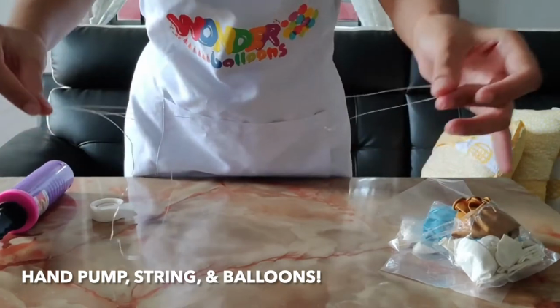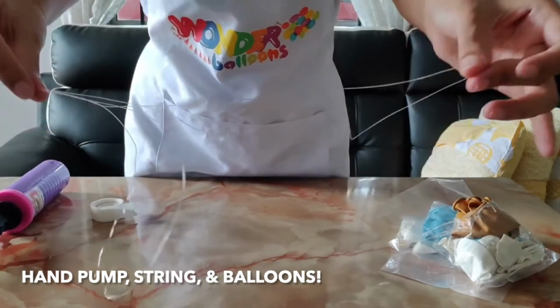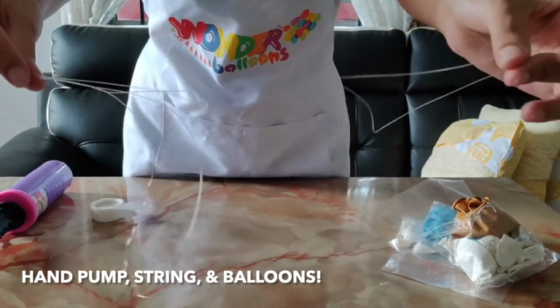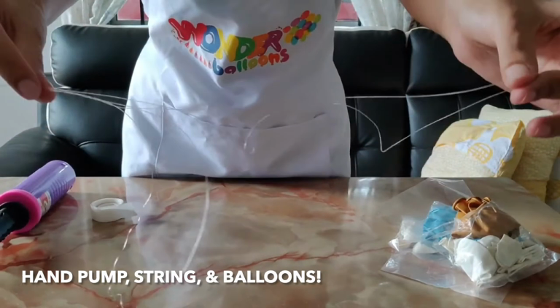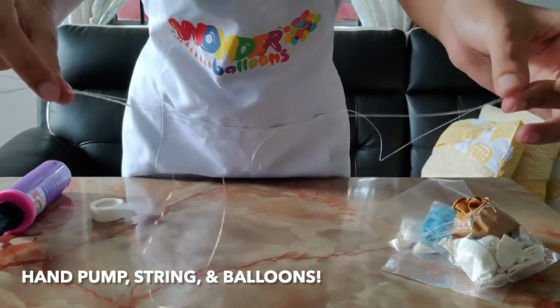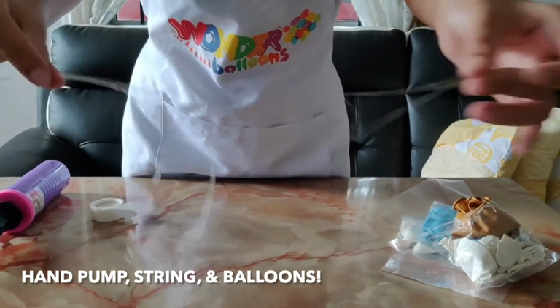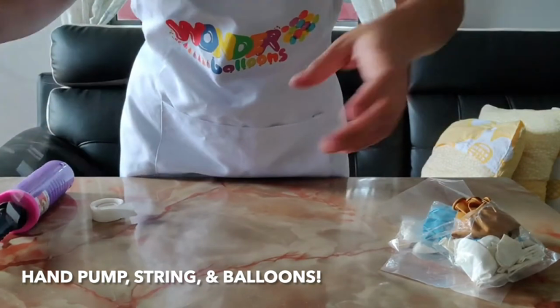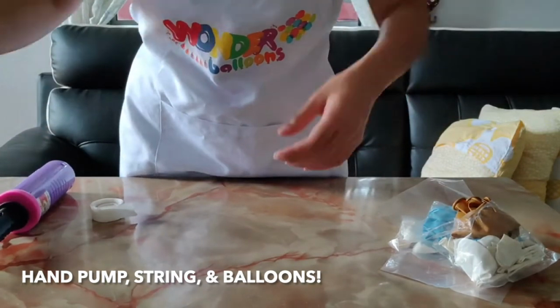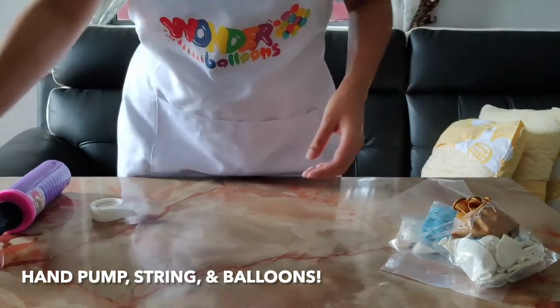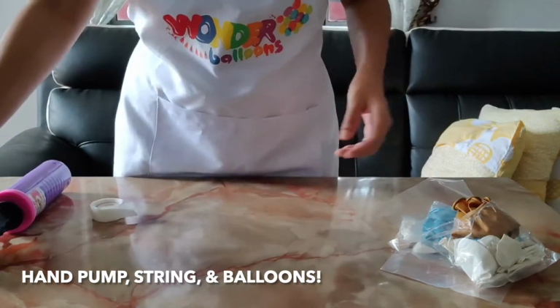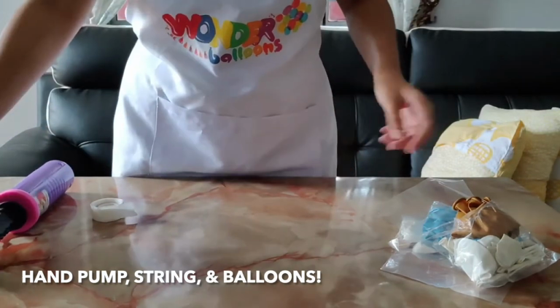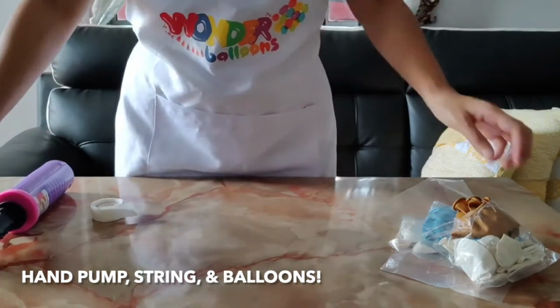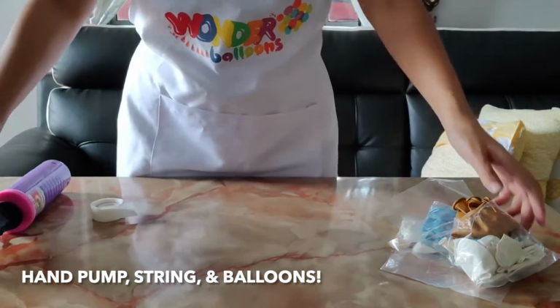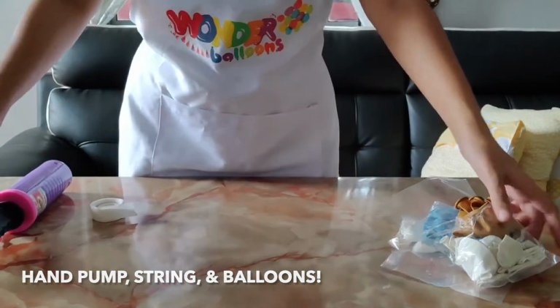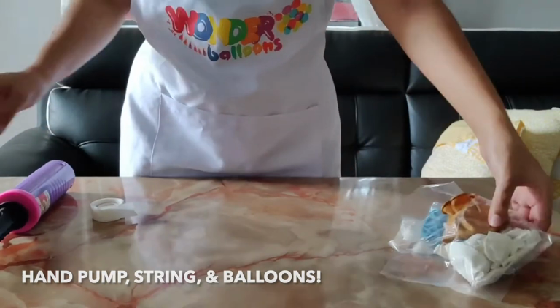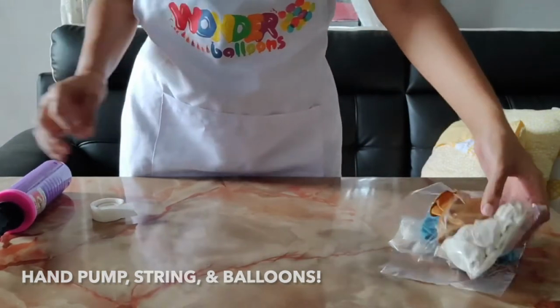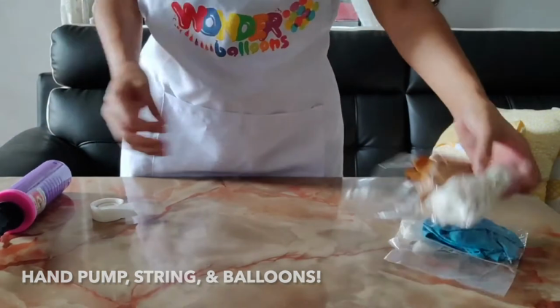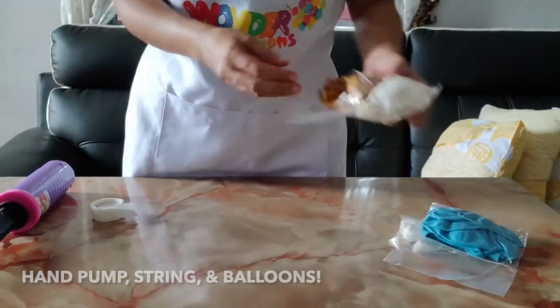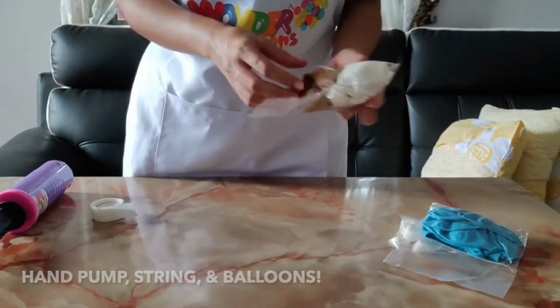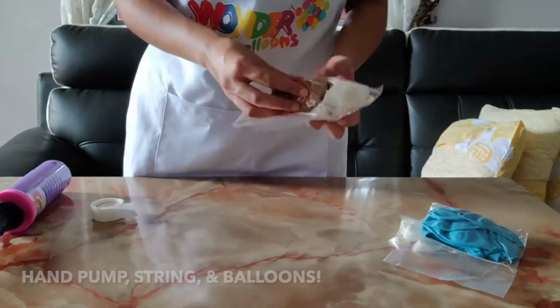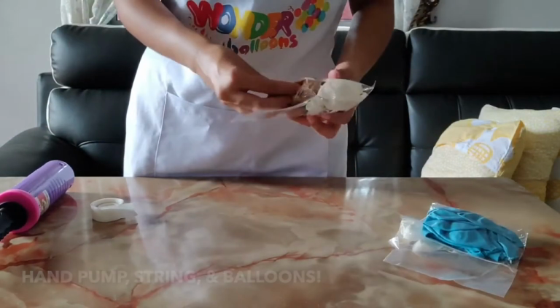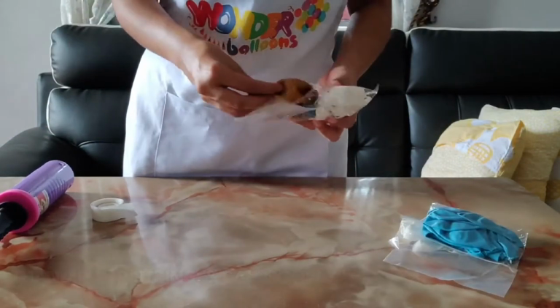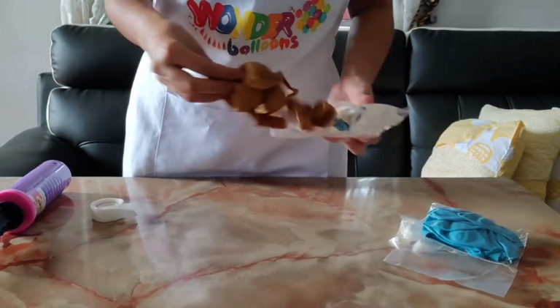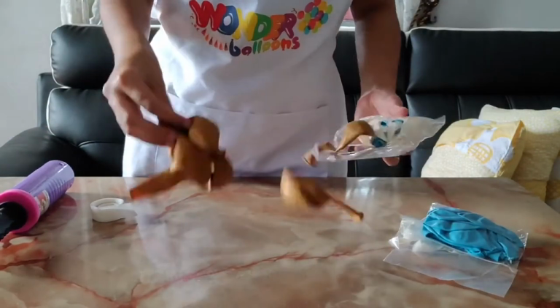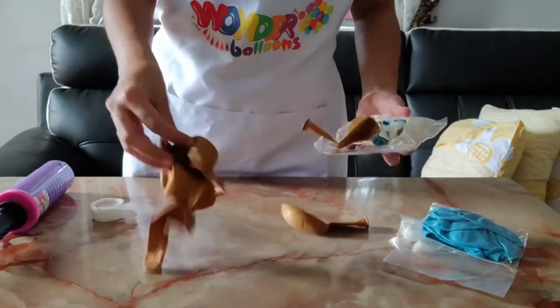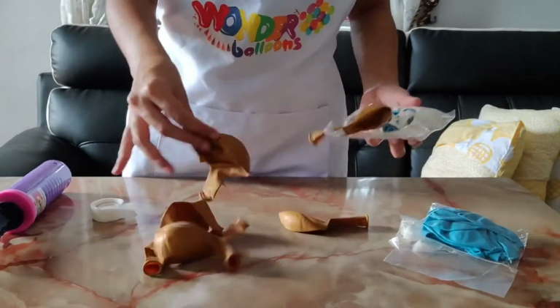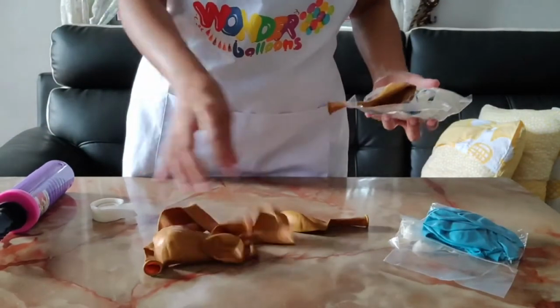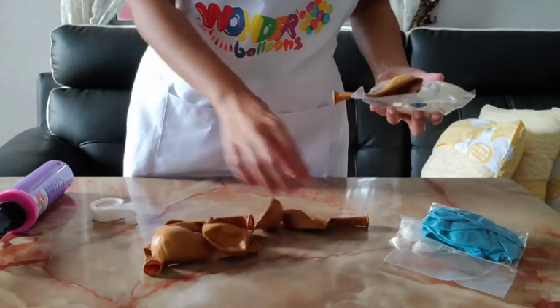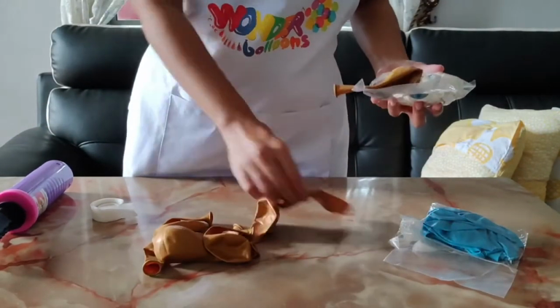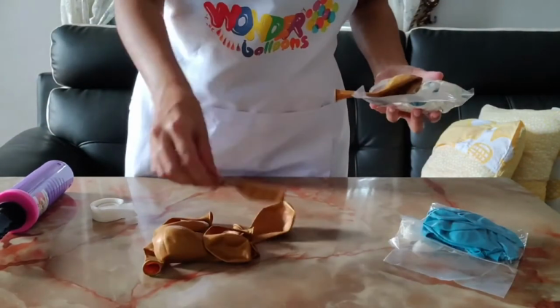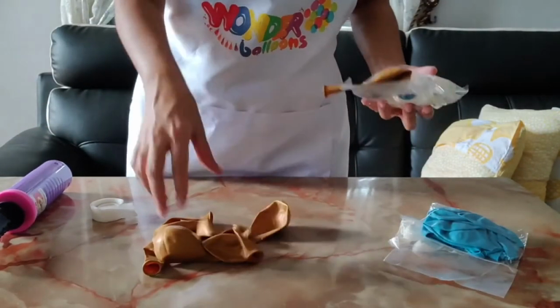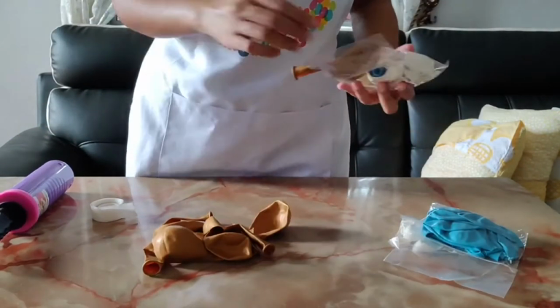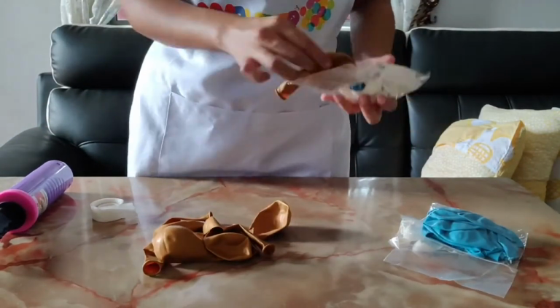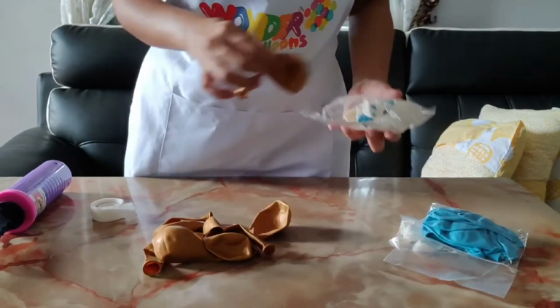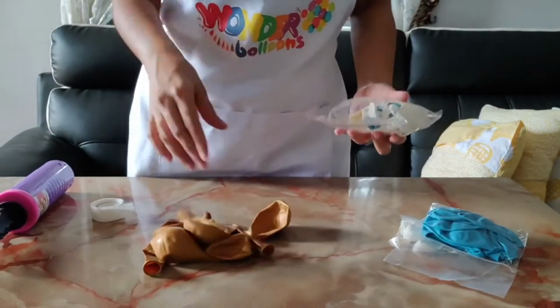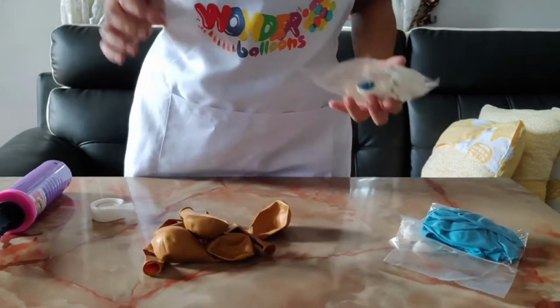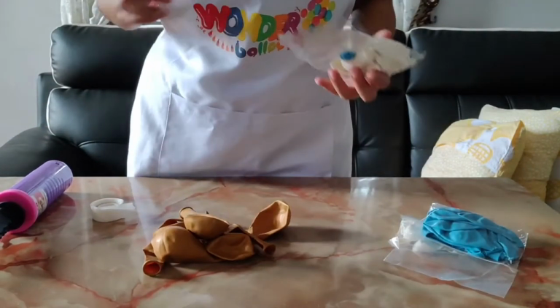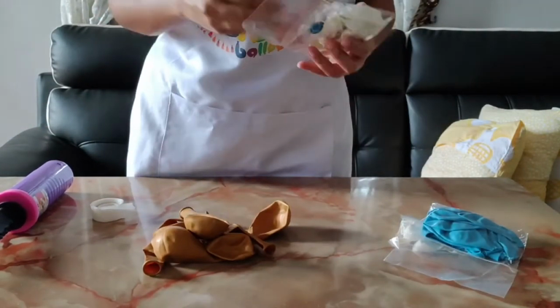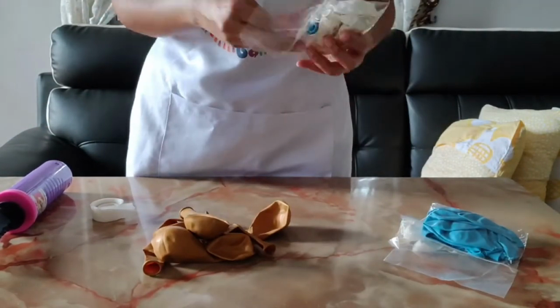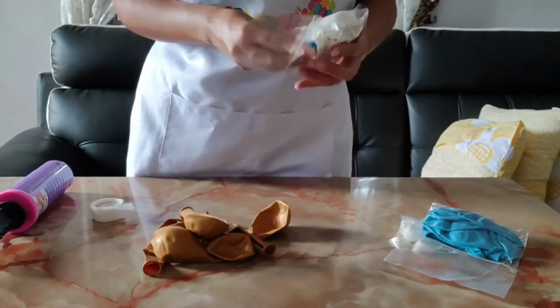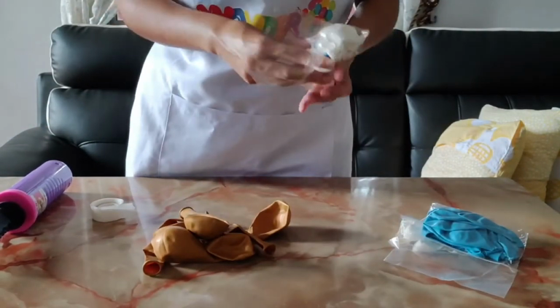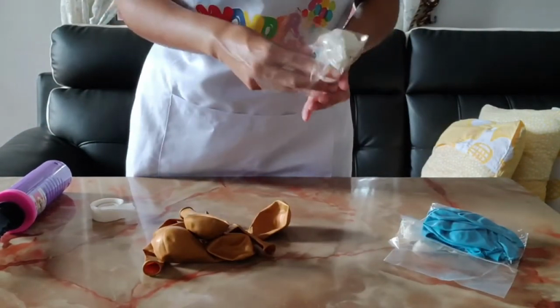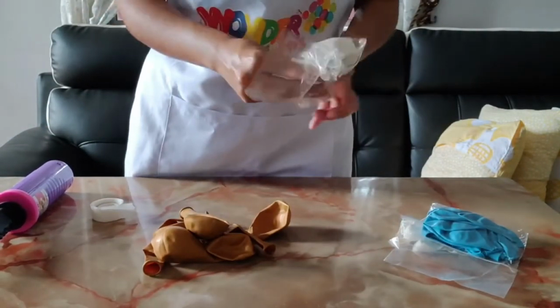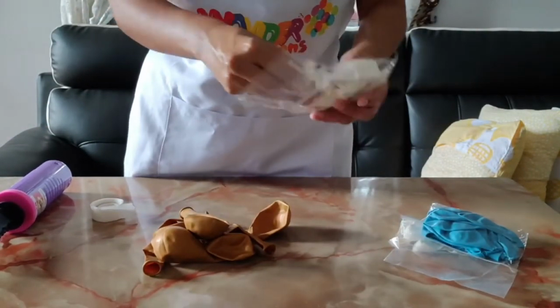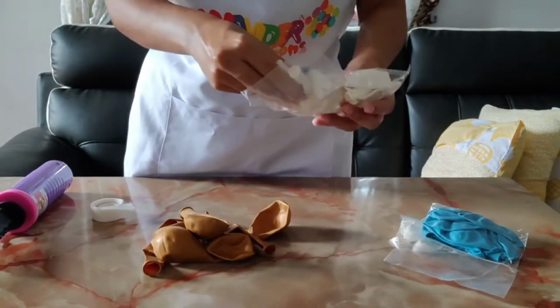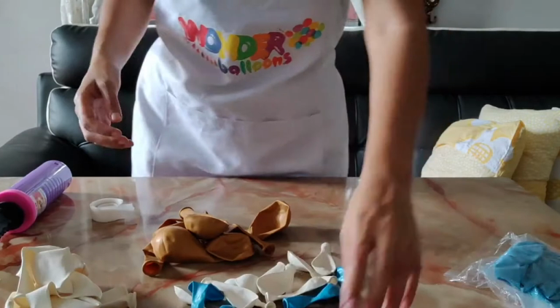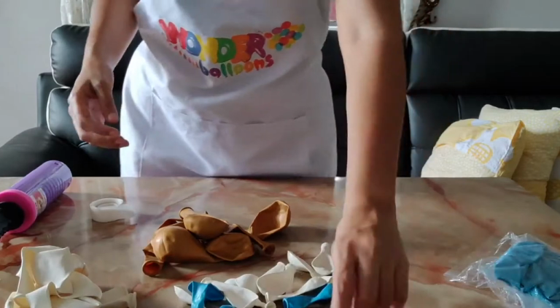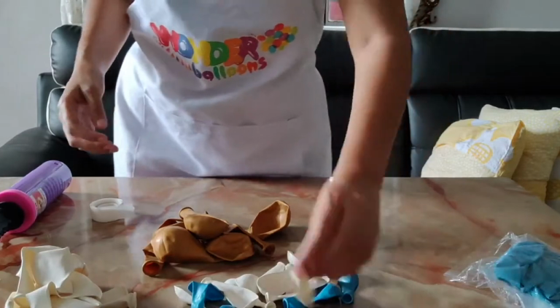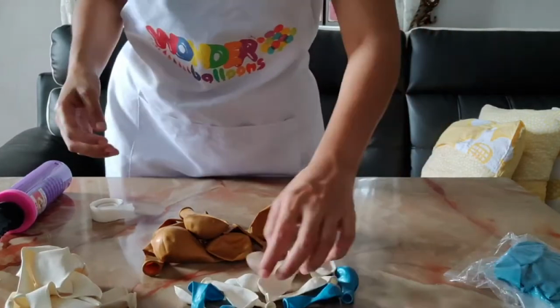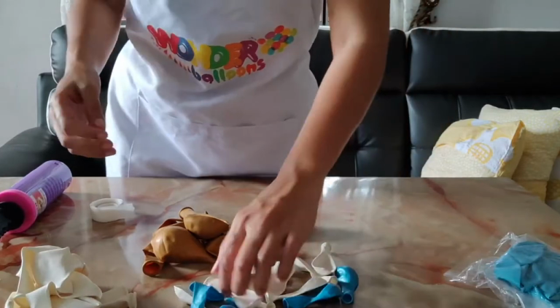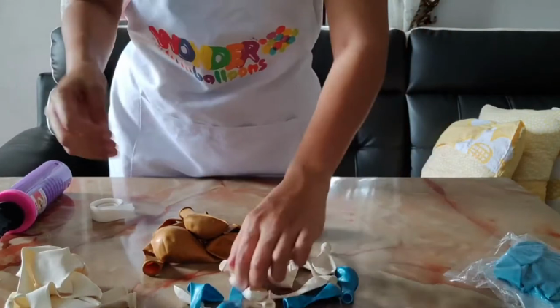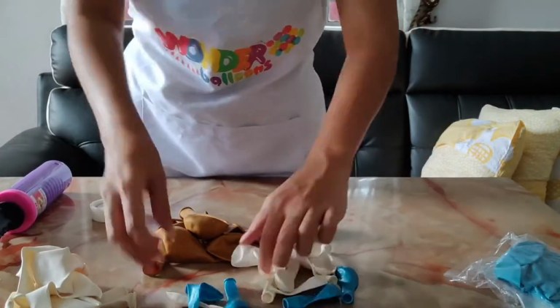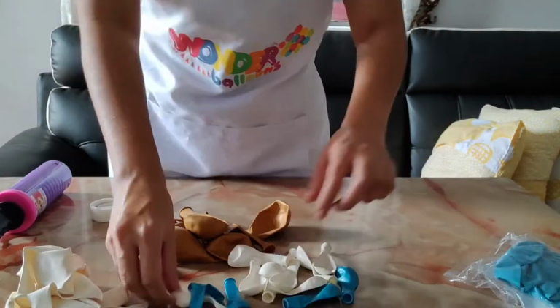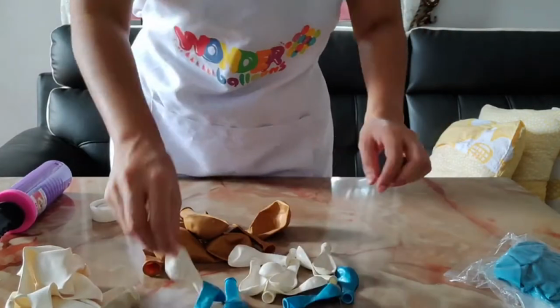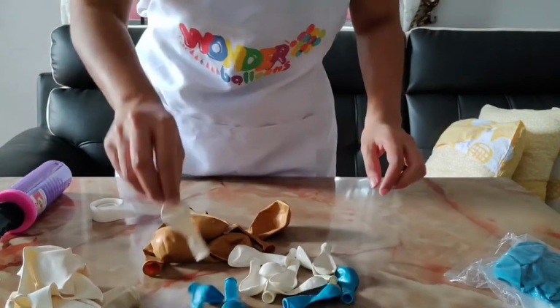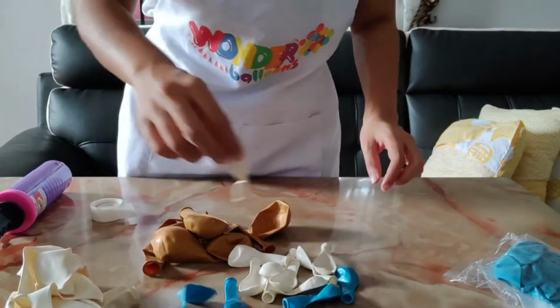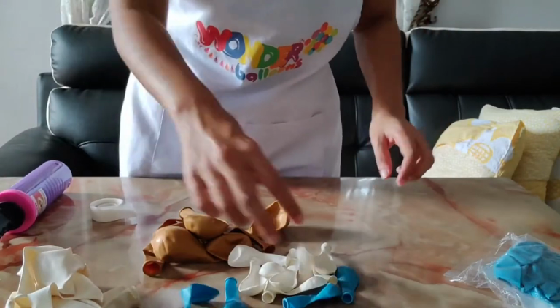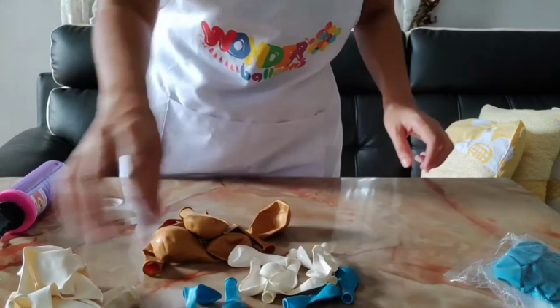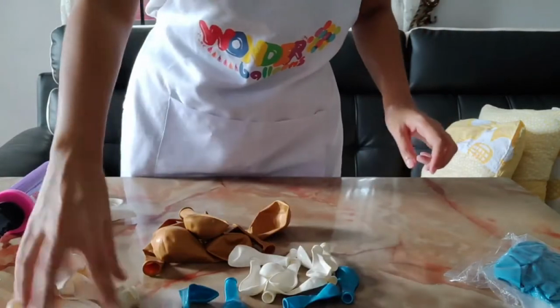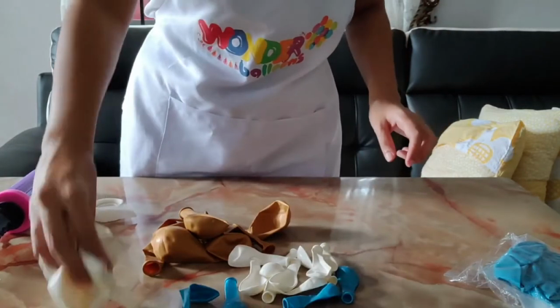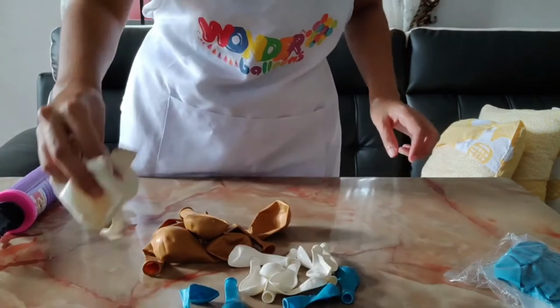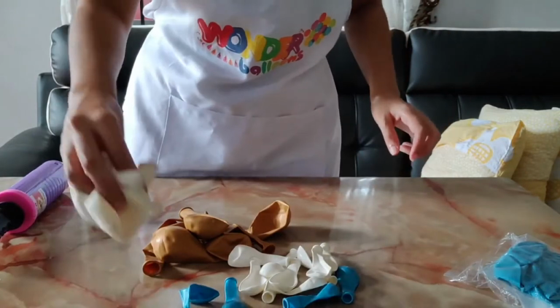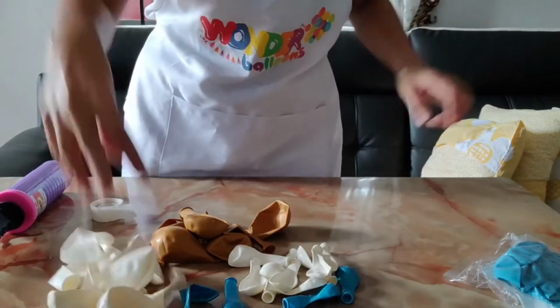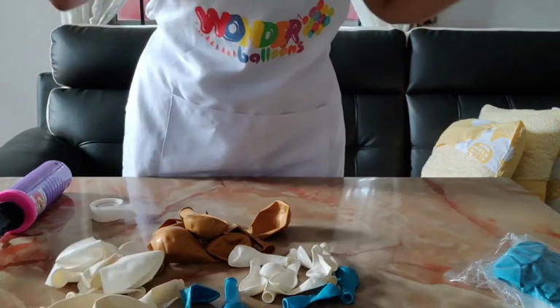A hand pump, balloon duct tape maybe, string, nylon fishing line, and of course your latex balloons.